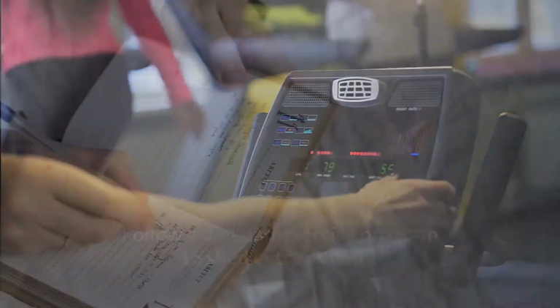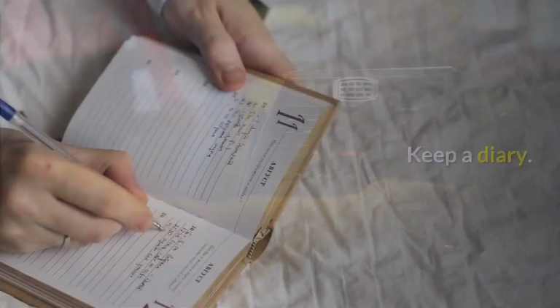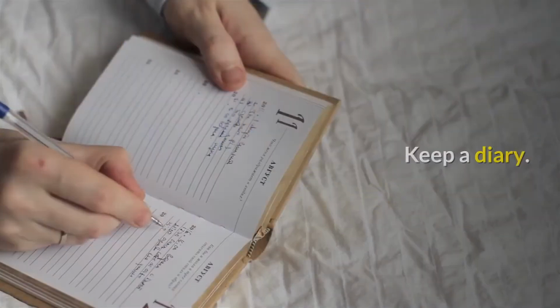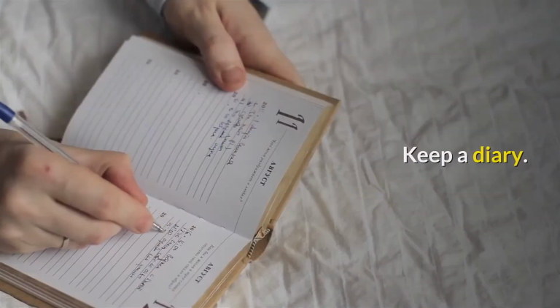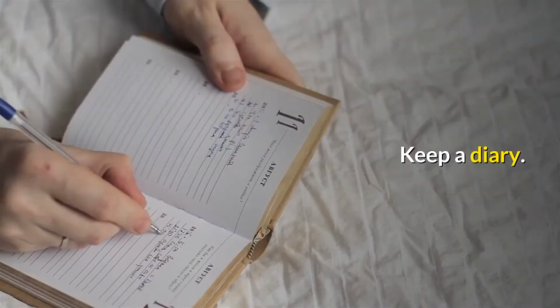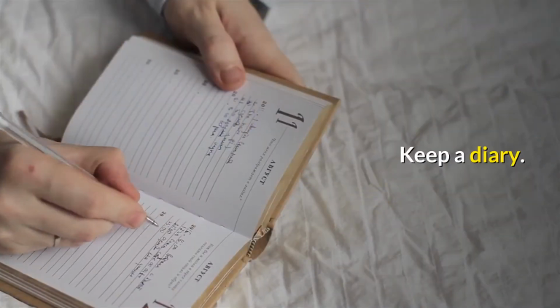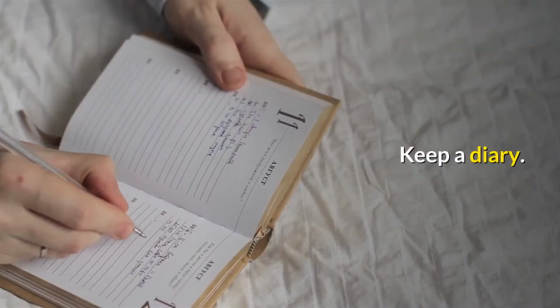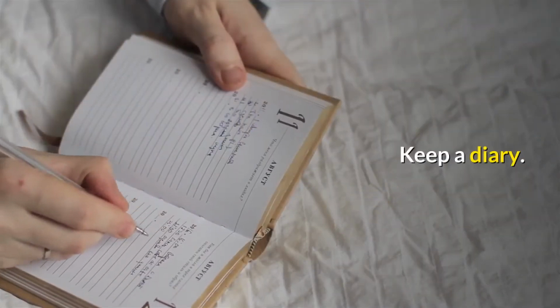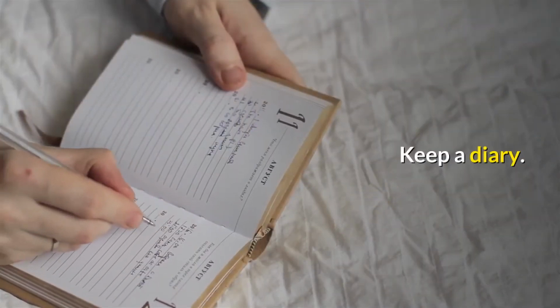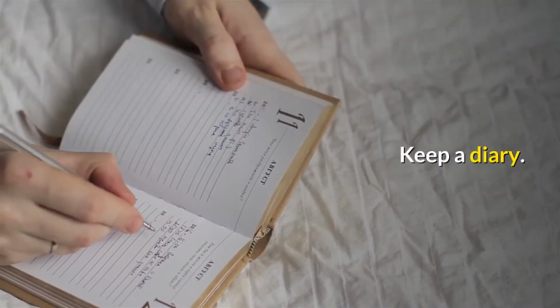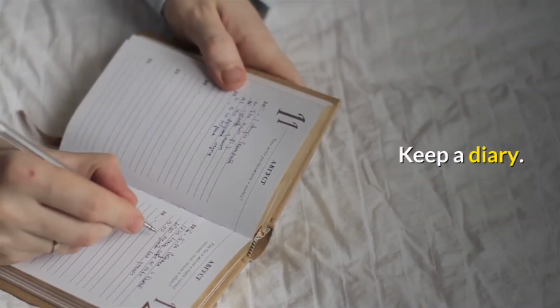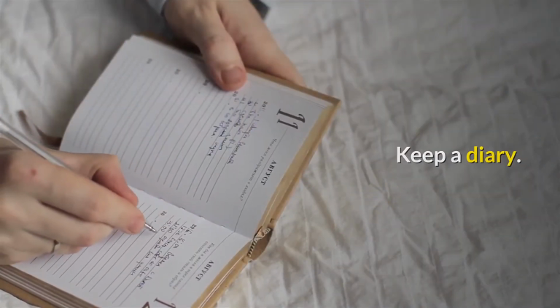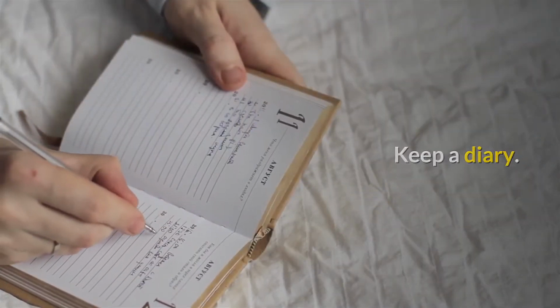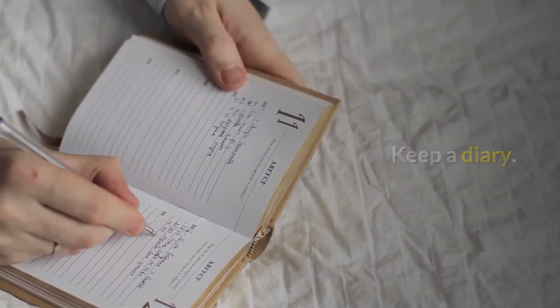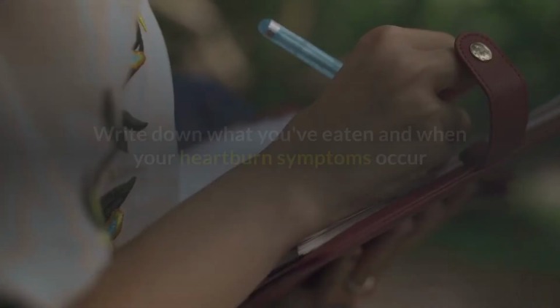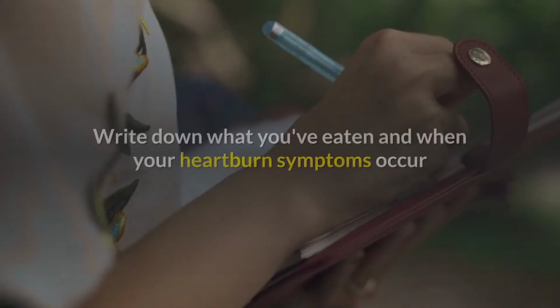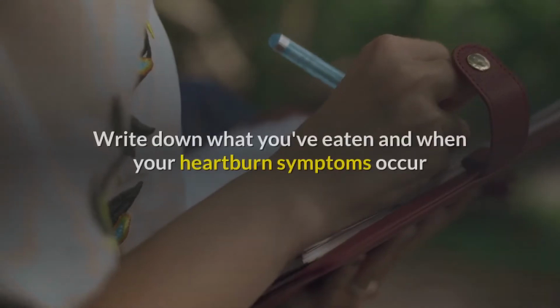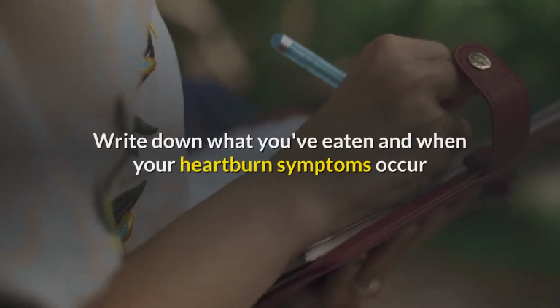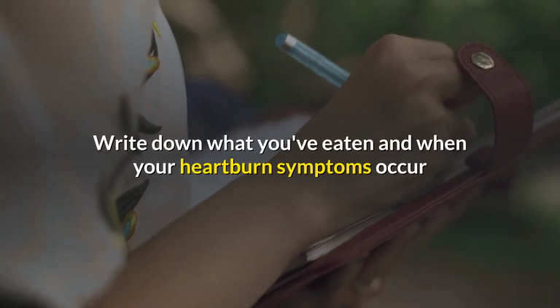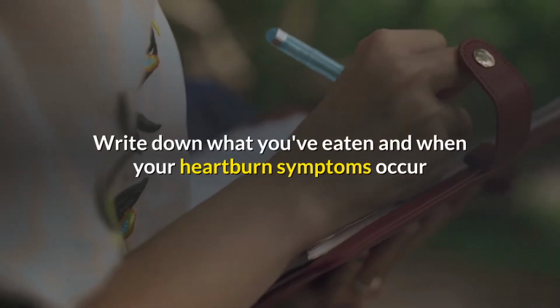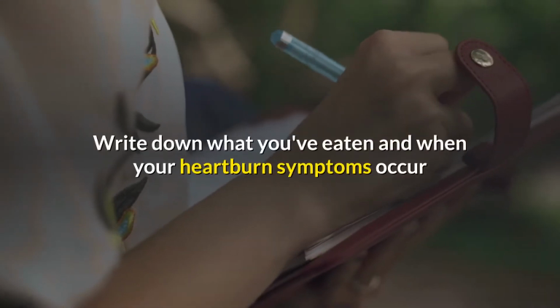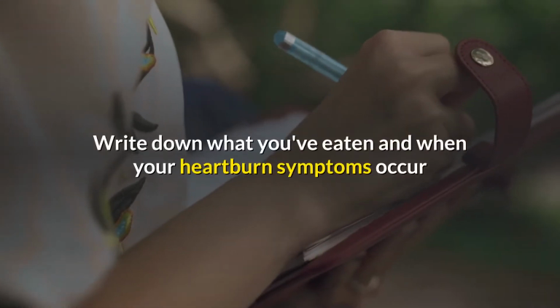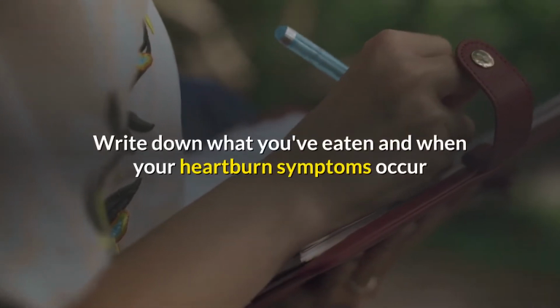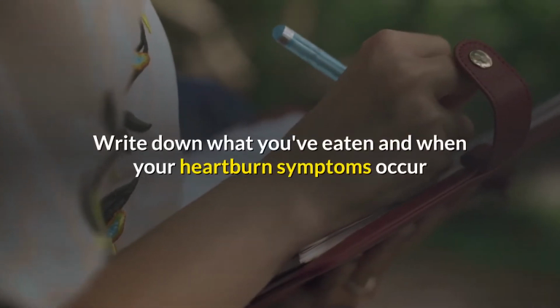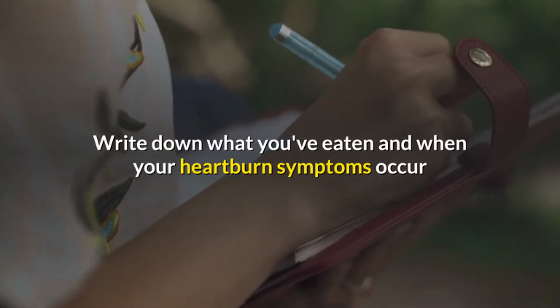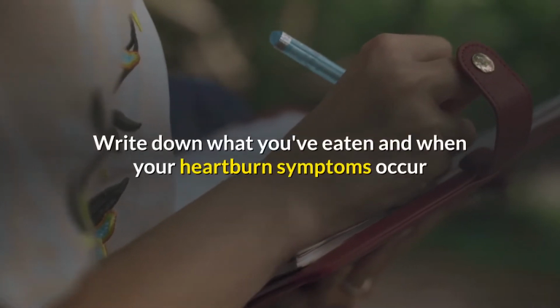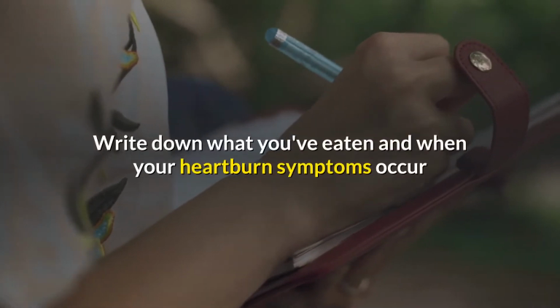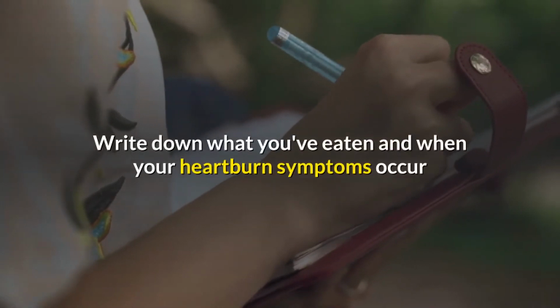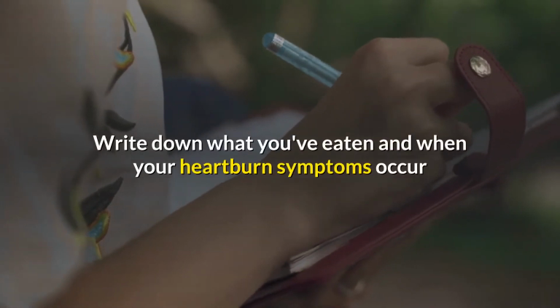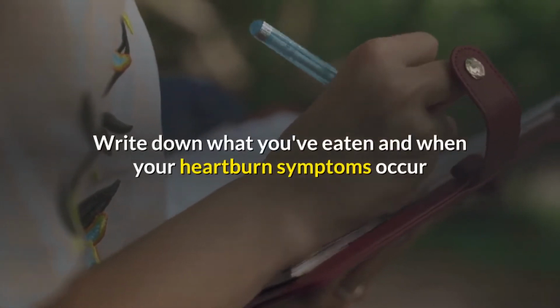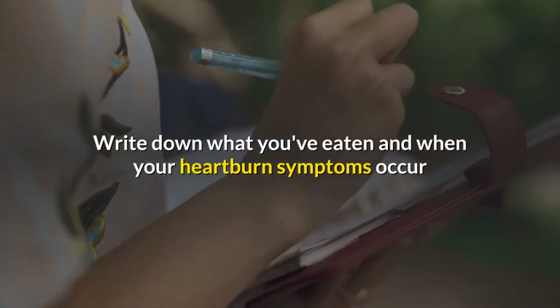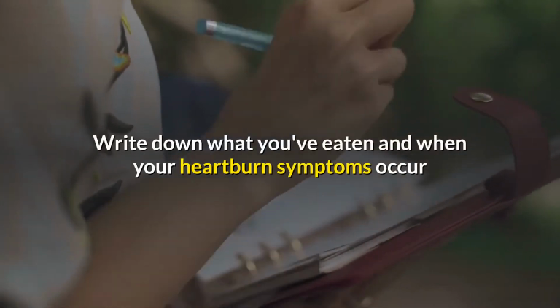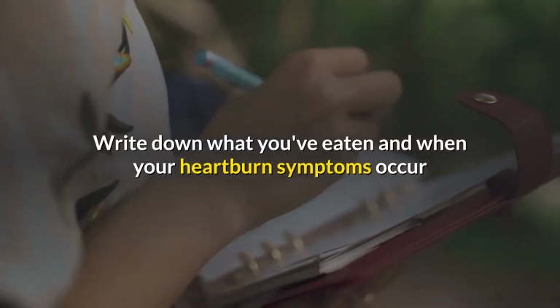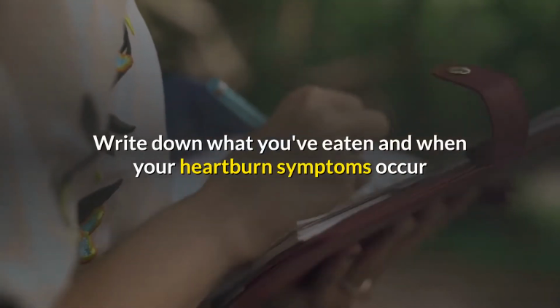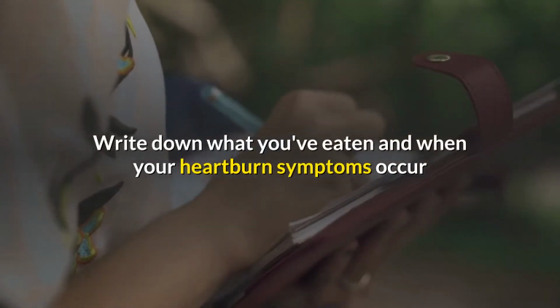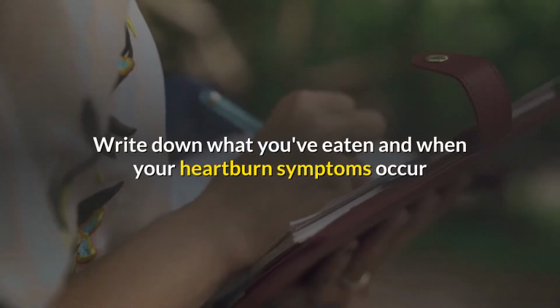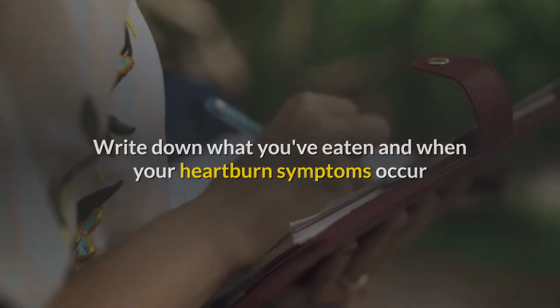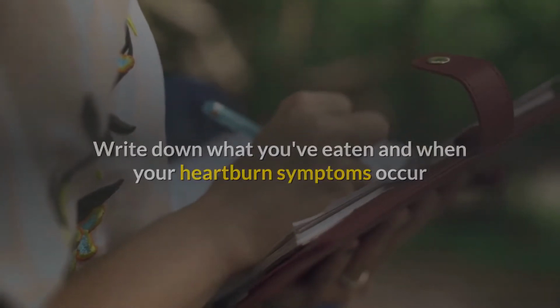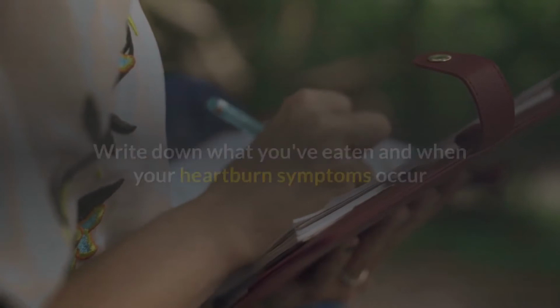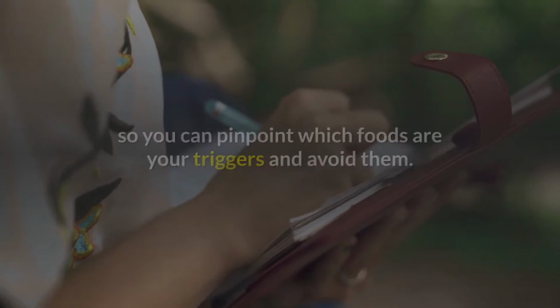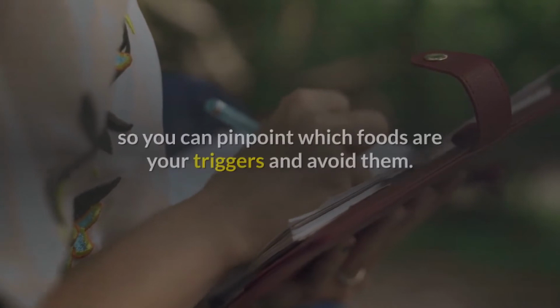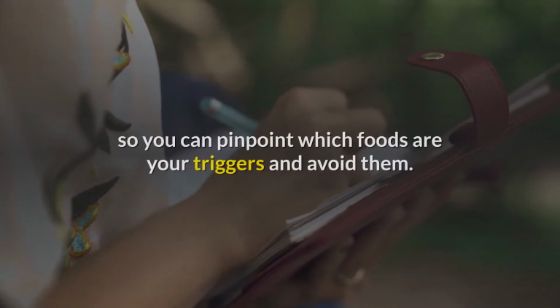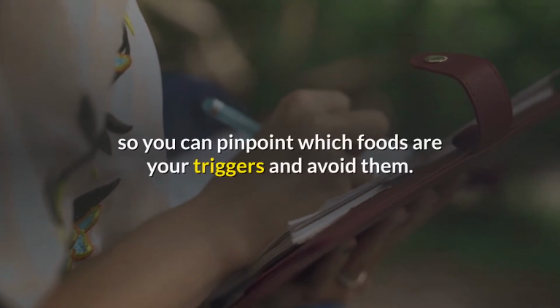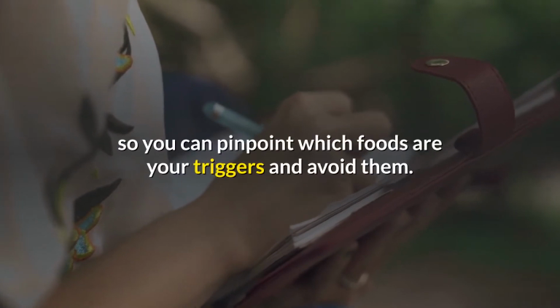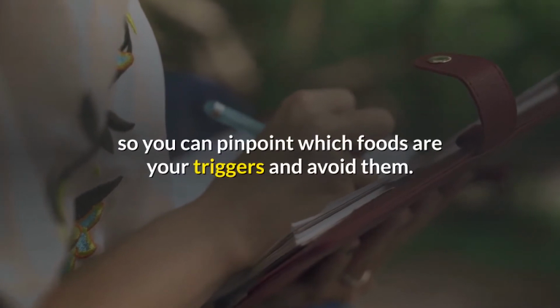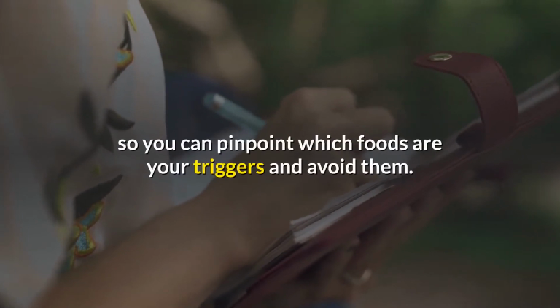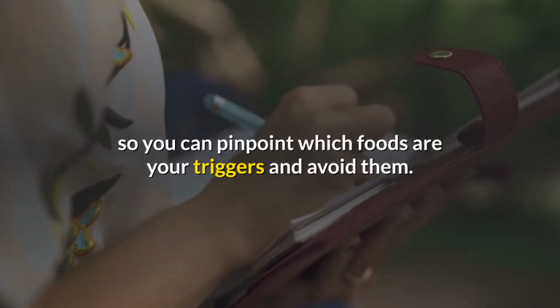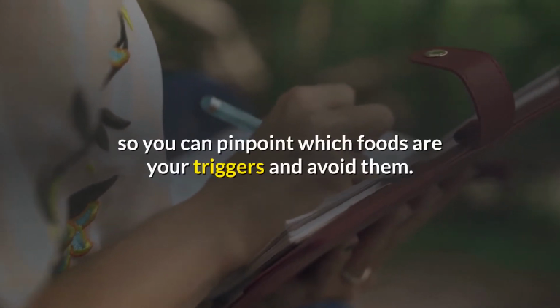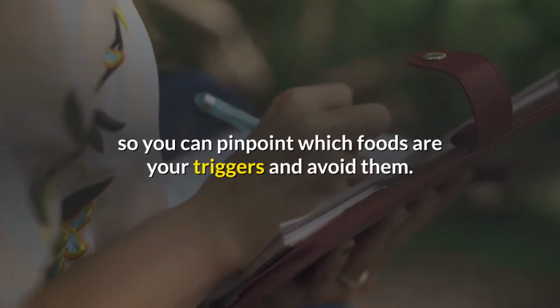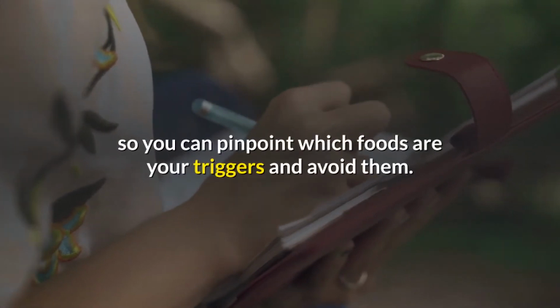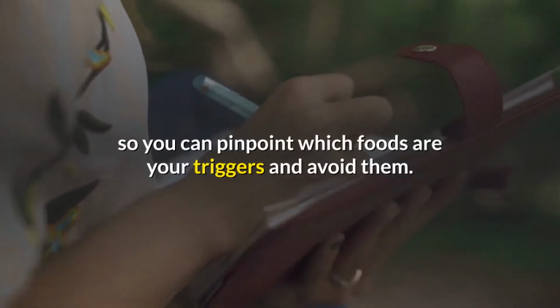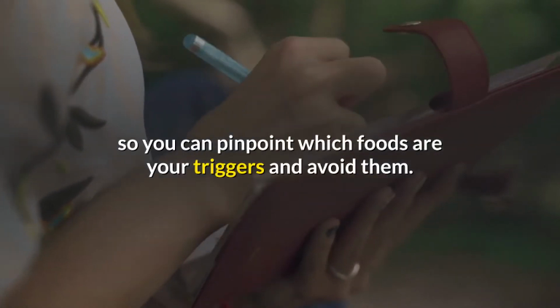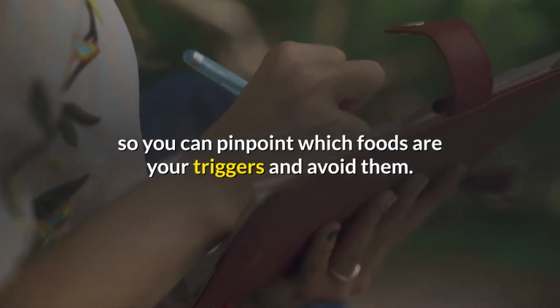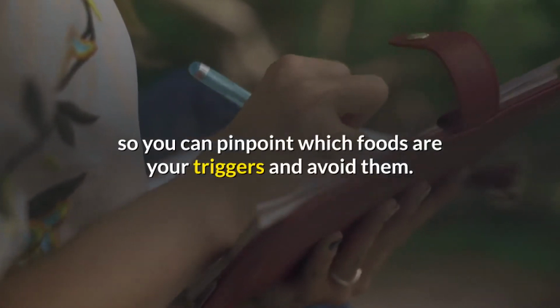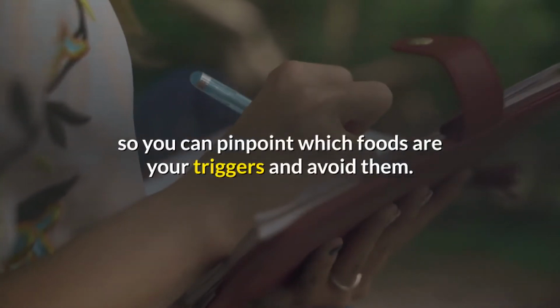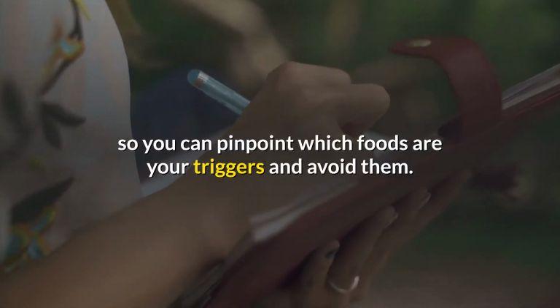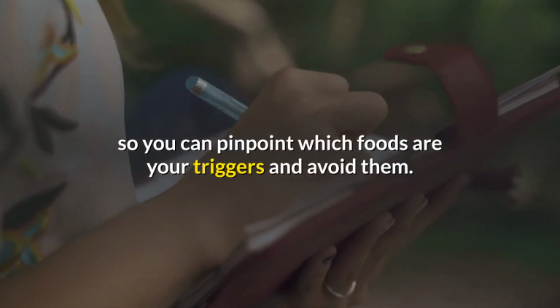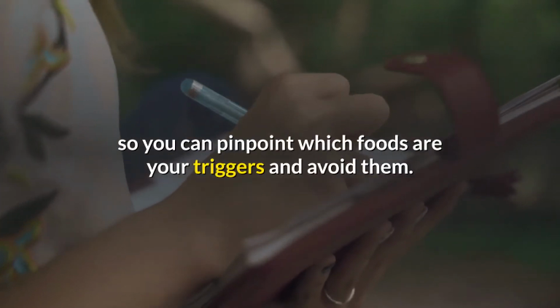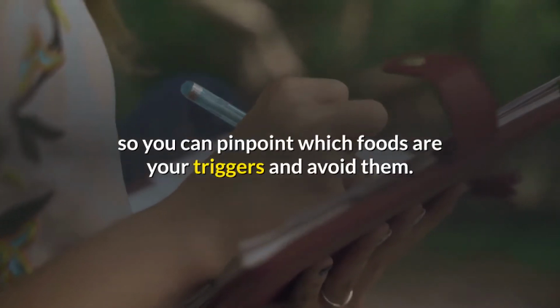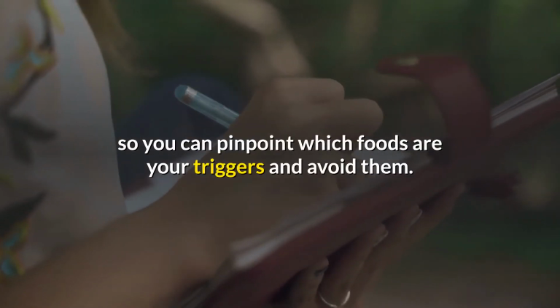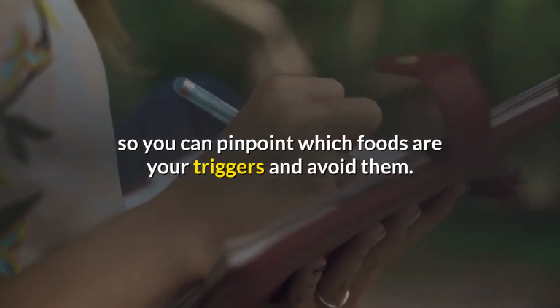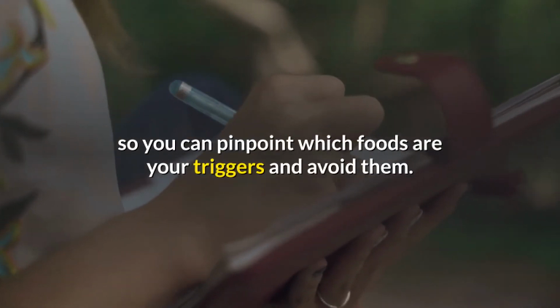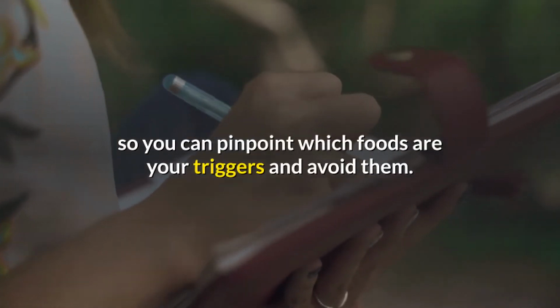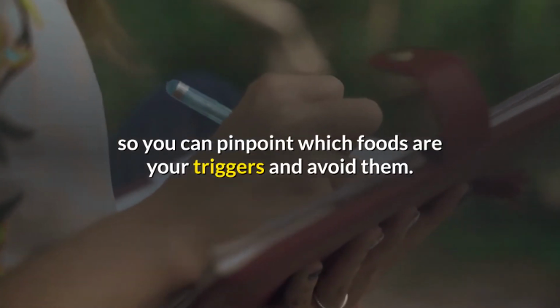Keep a diary. Write down what you've eaten and when your heartburn symptoms occur so you can pinpoint which foods are your triggers and avoid them.